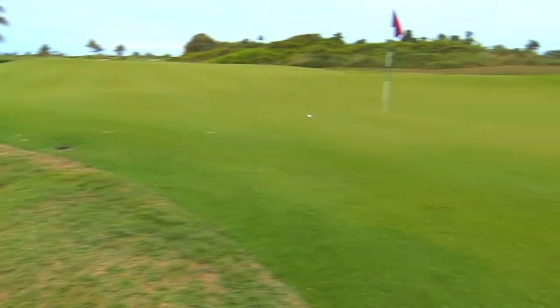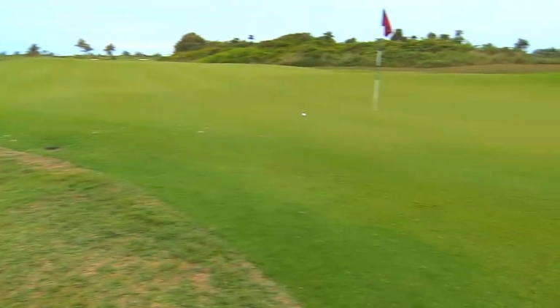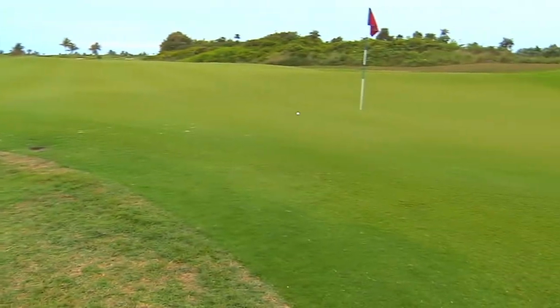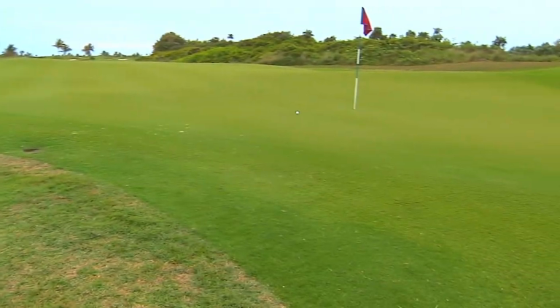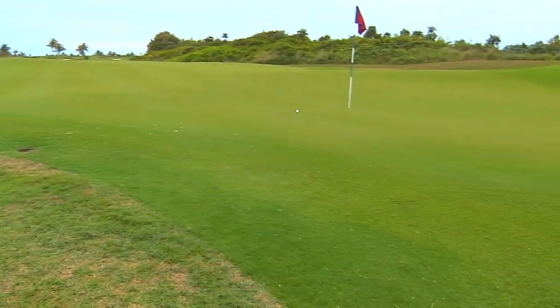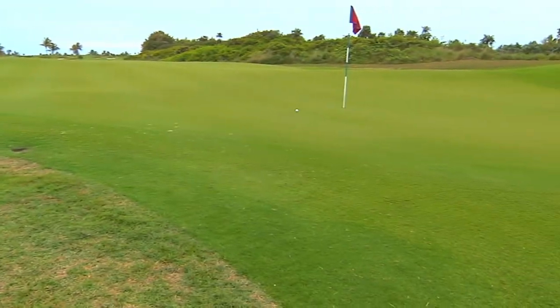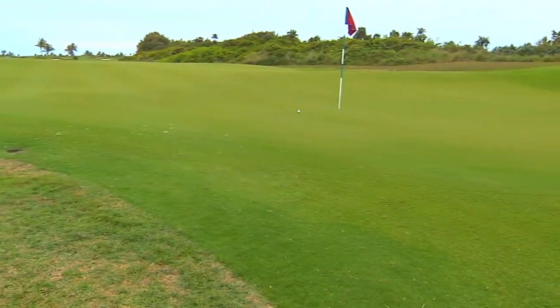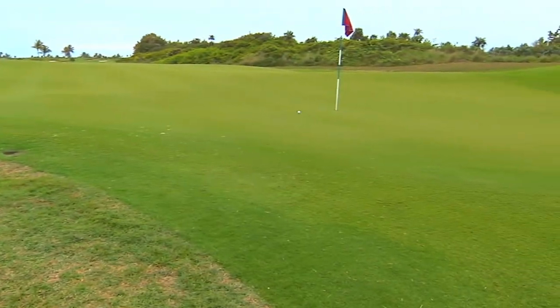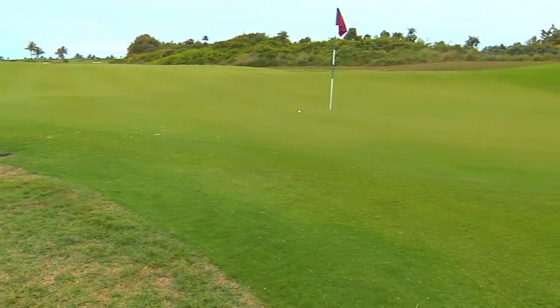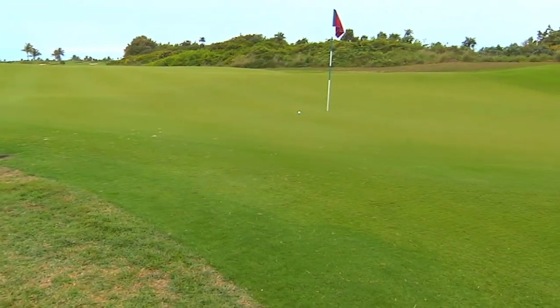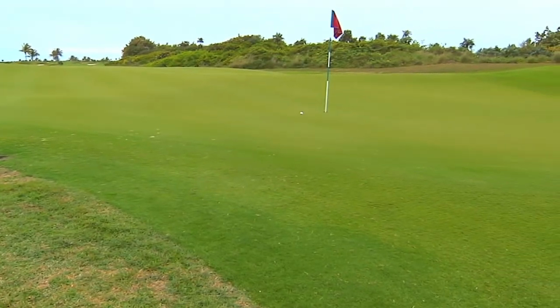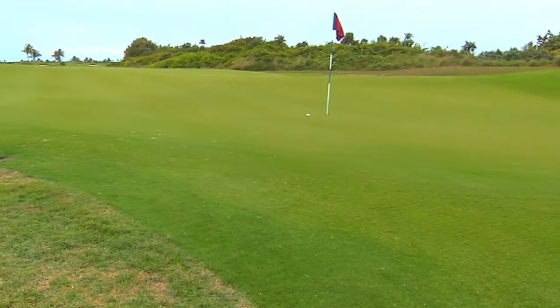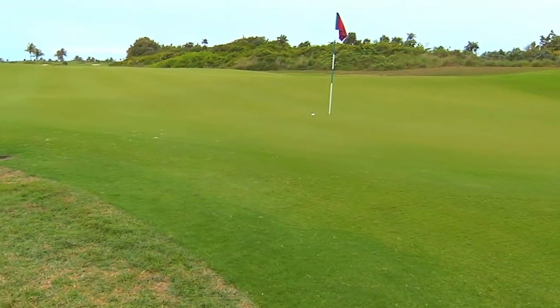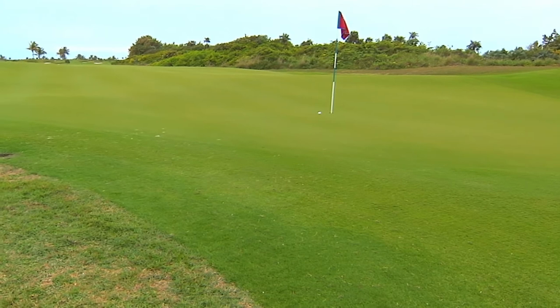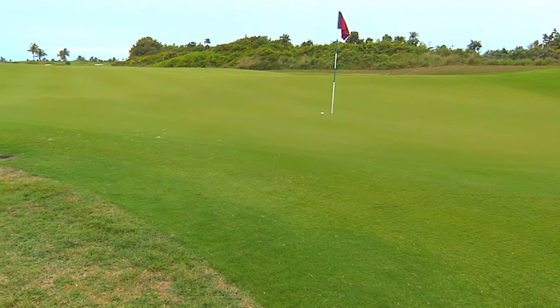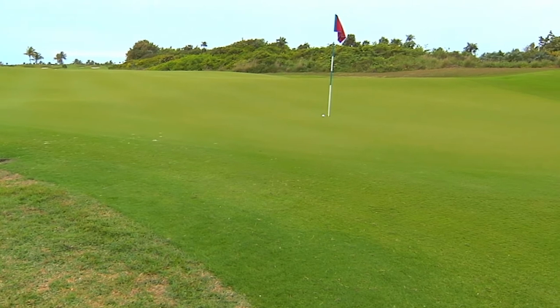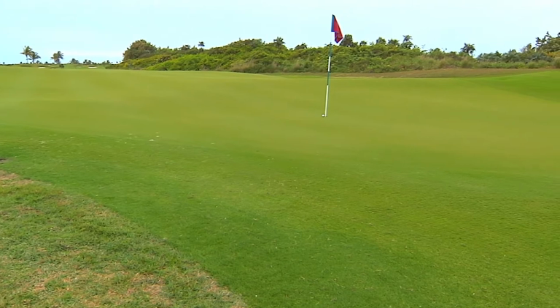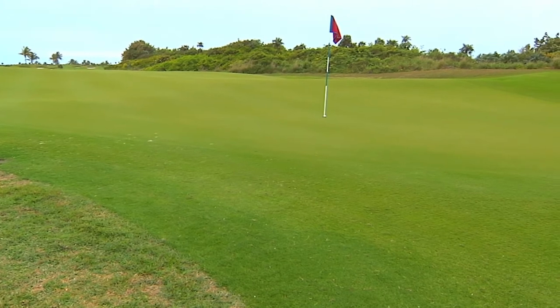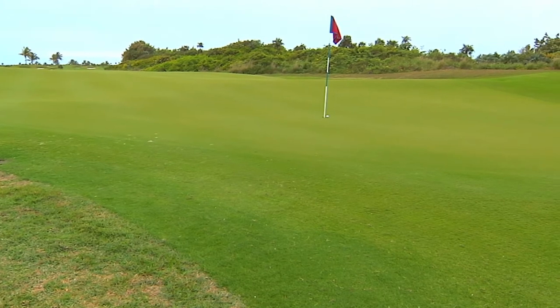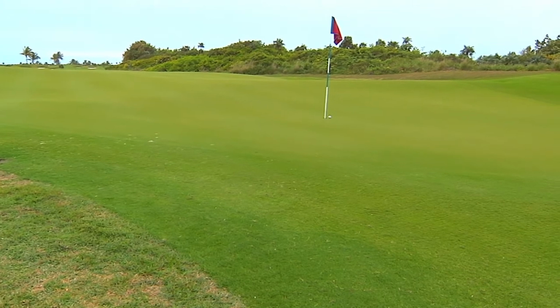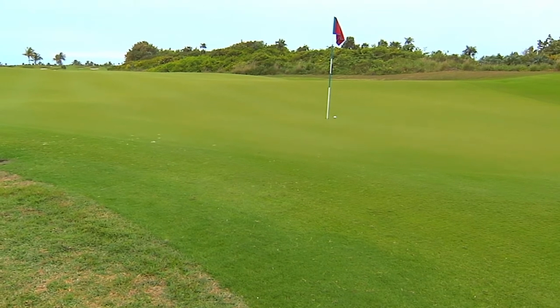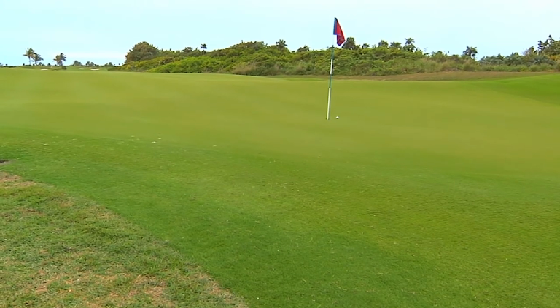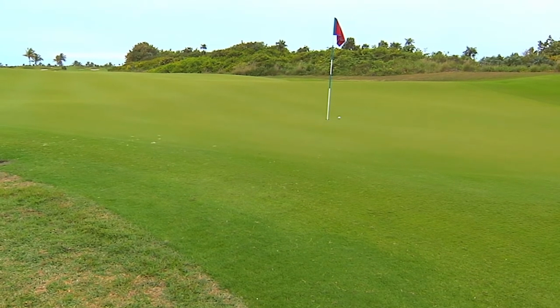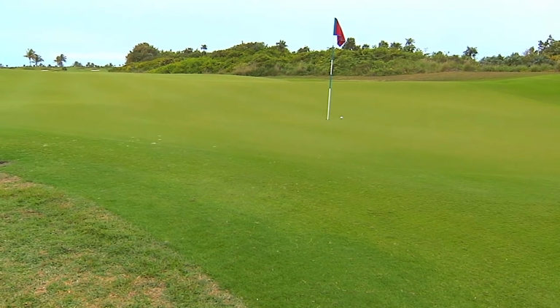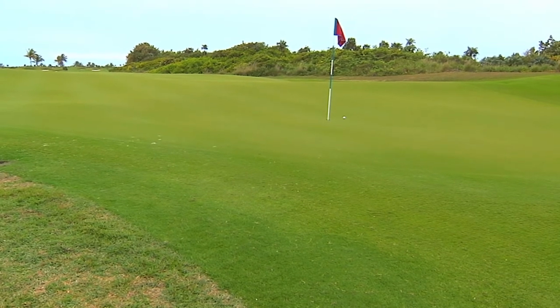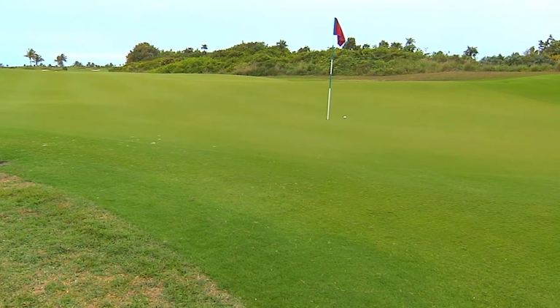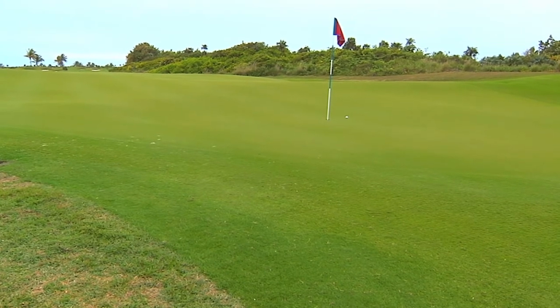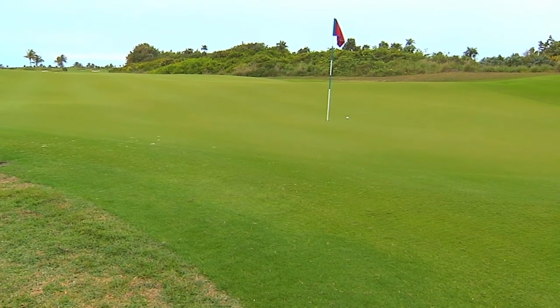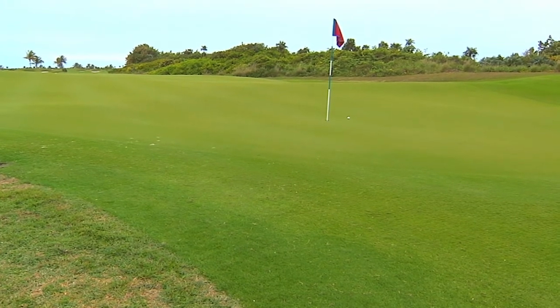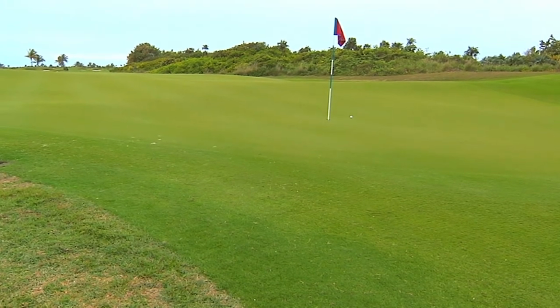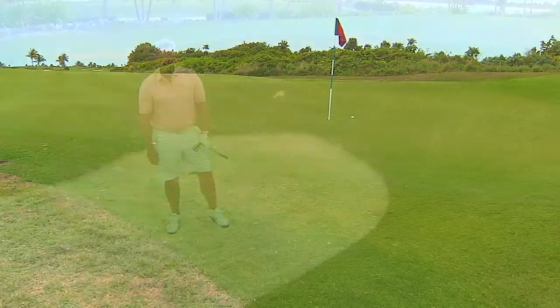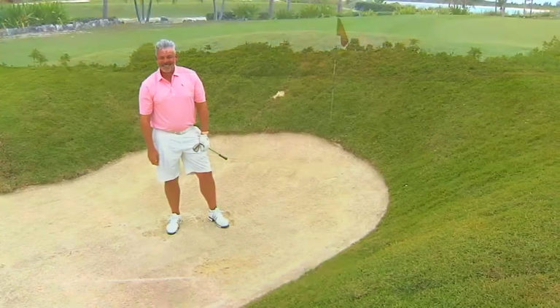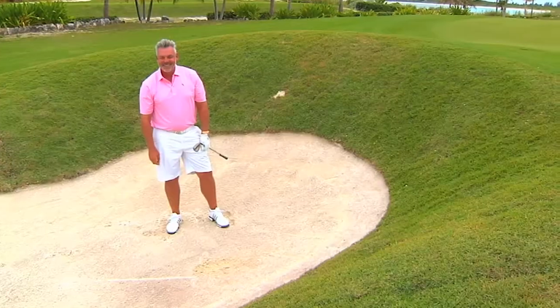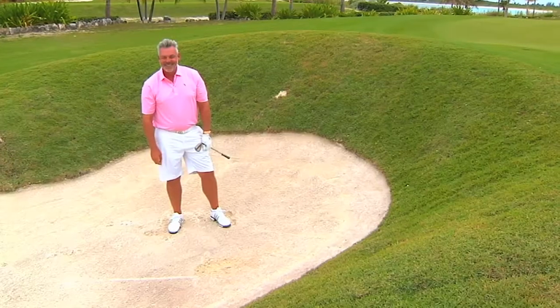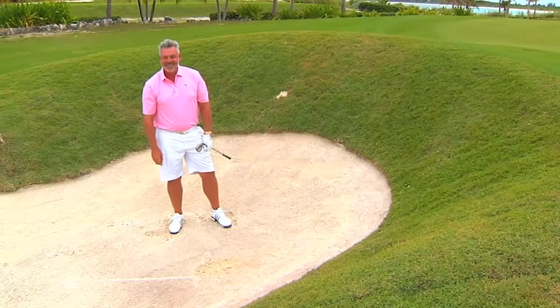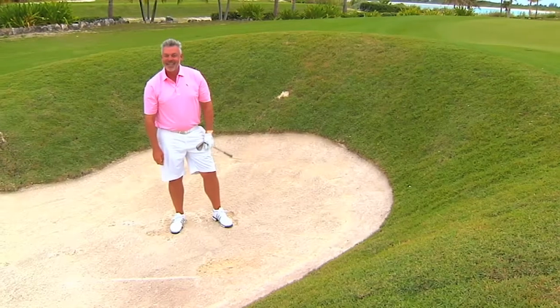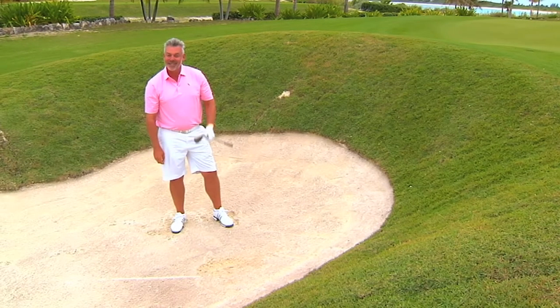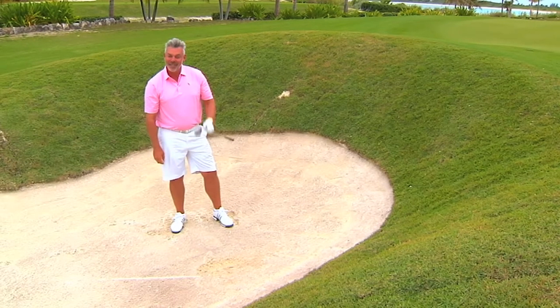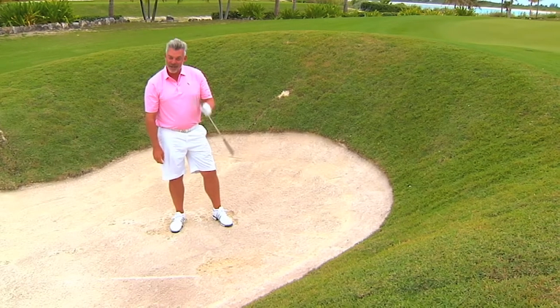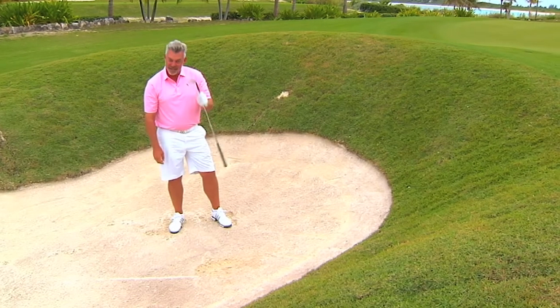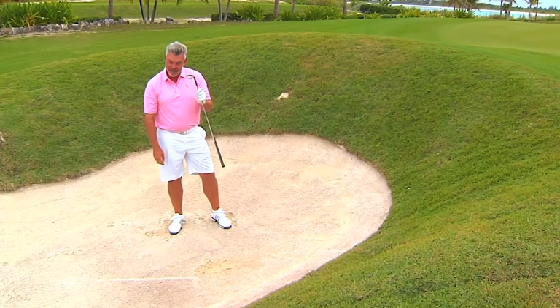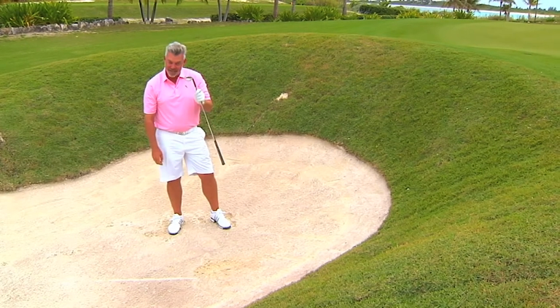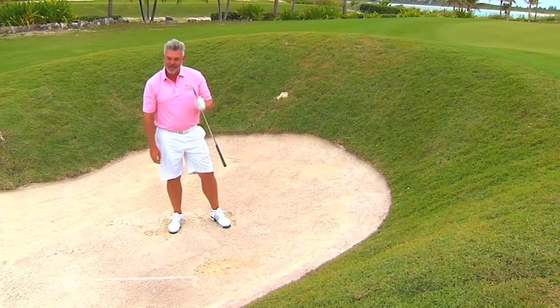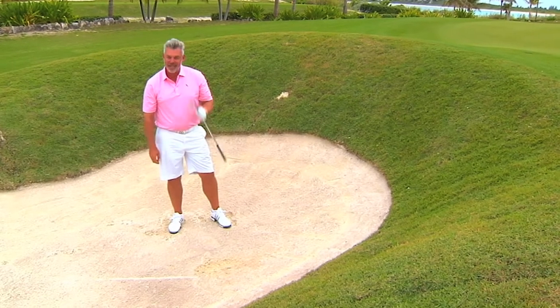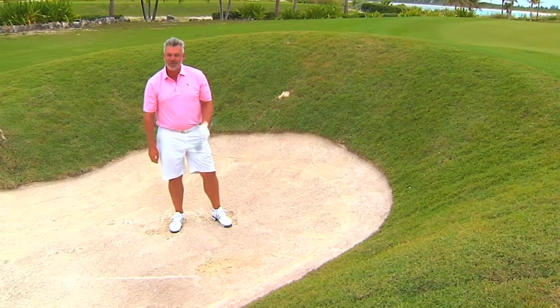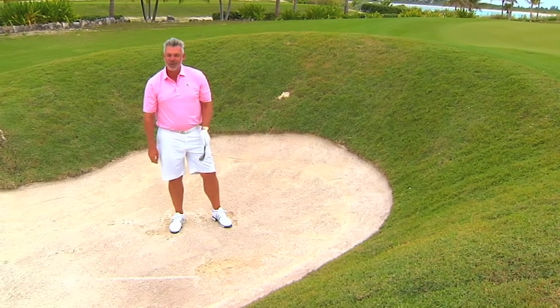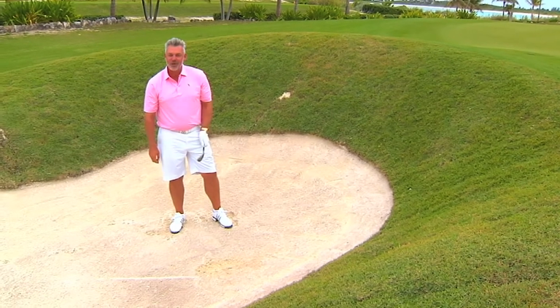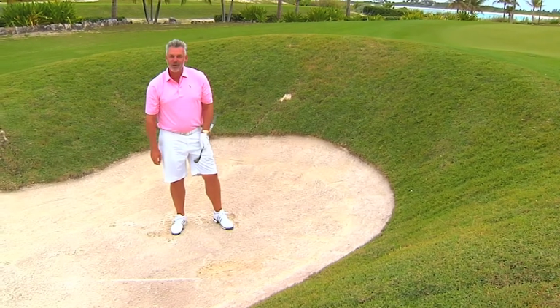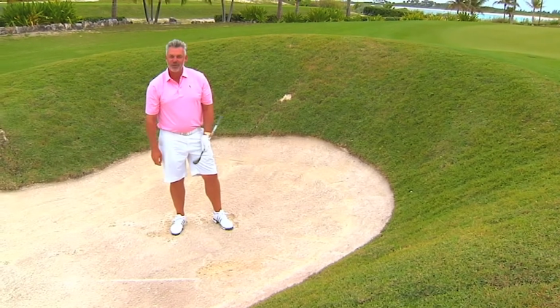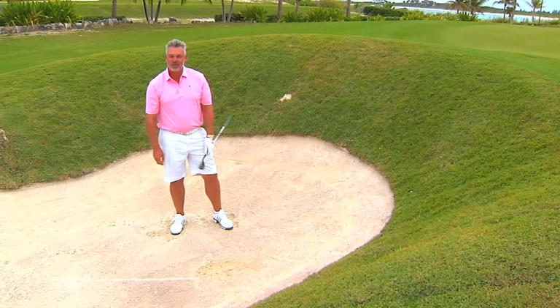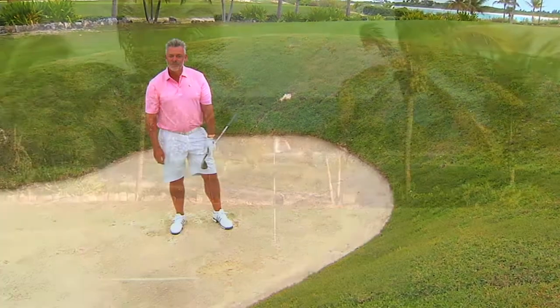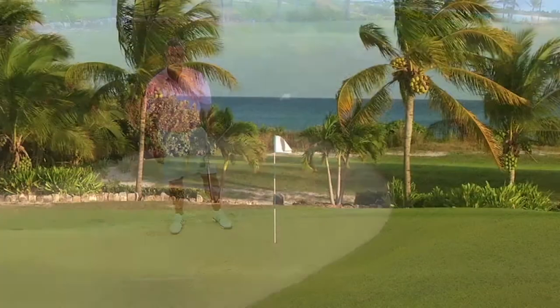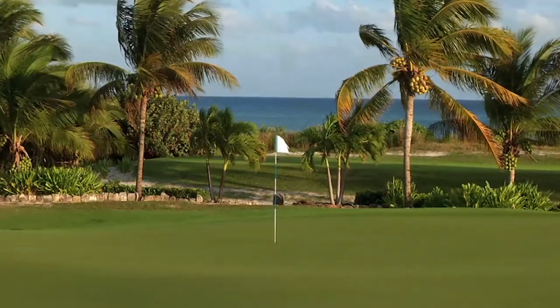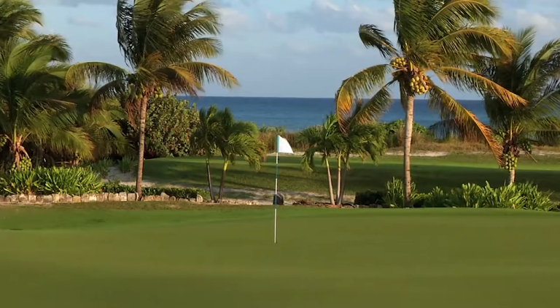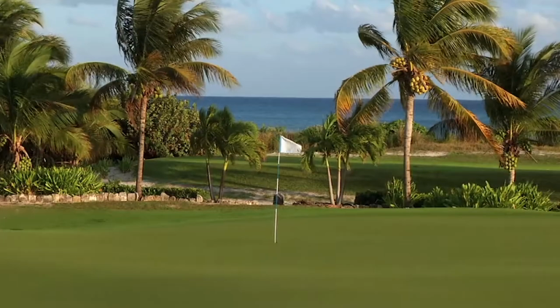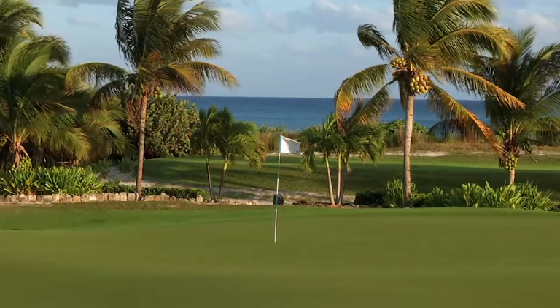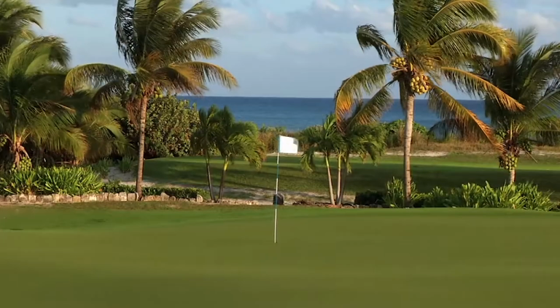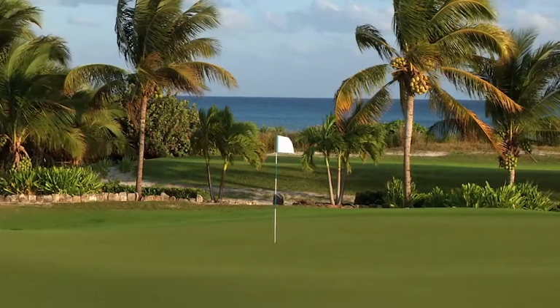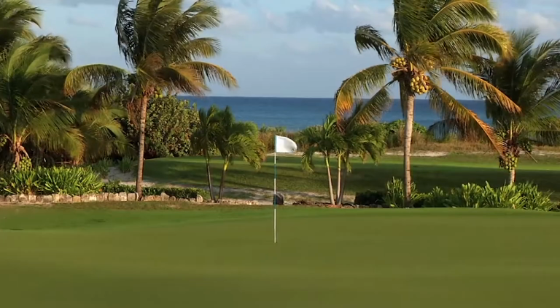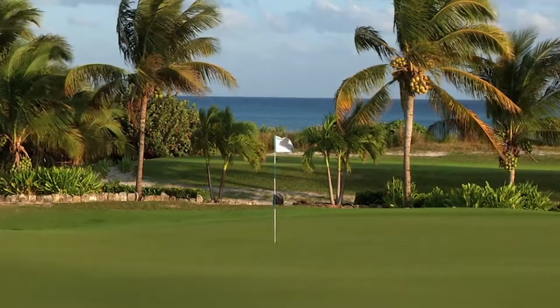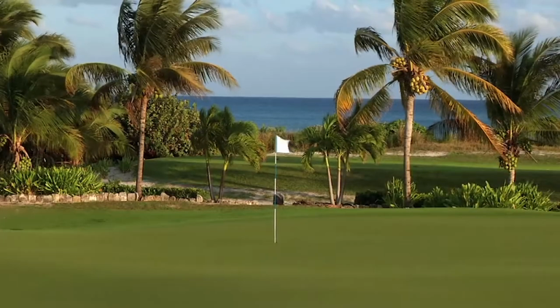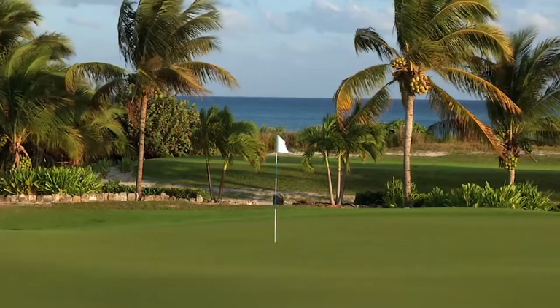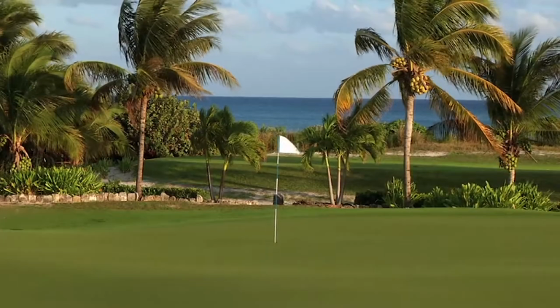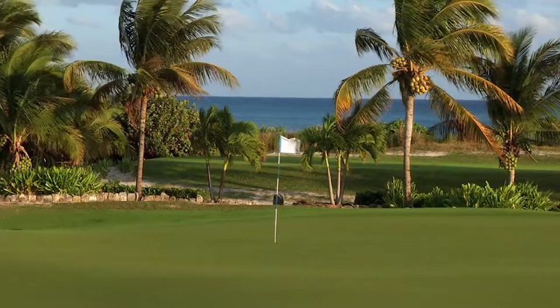The ball pops out — just like that. Darren Clark here at the Abaco Club, Windy Bay, Bahamas. Thank you.